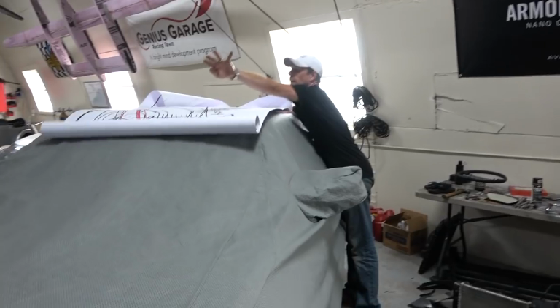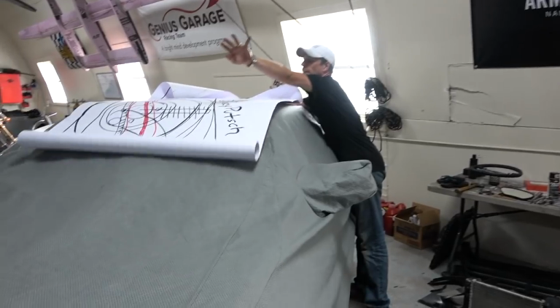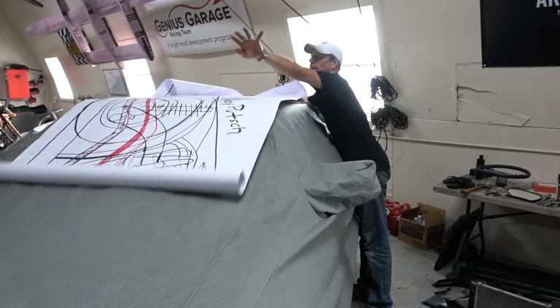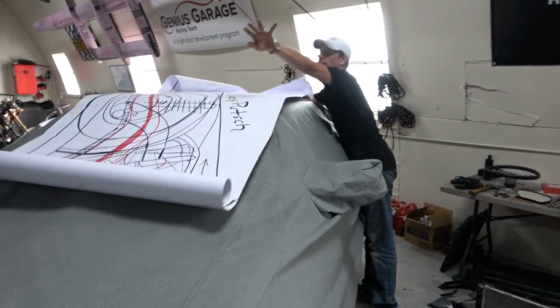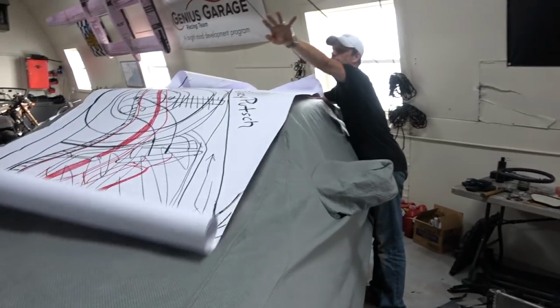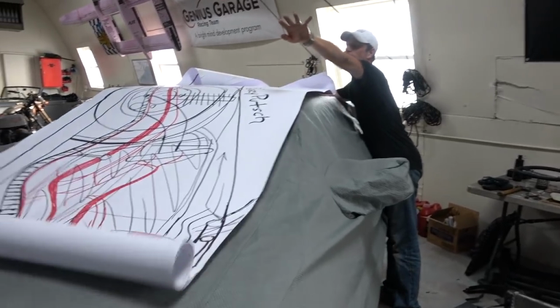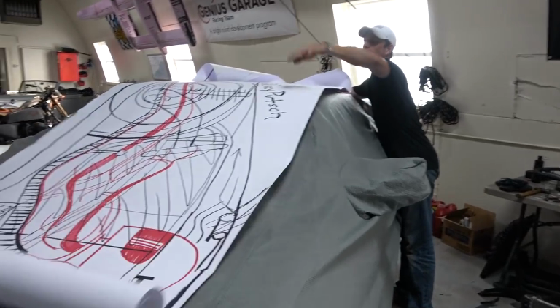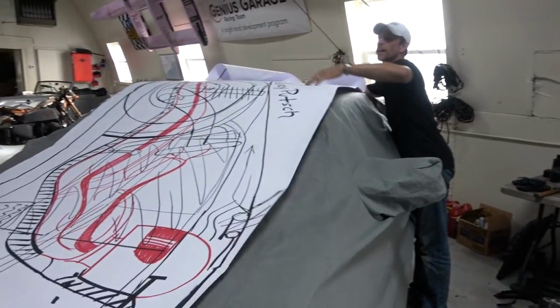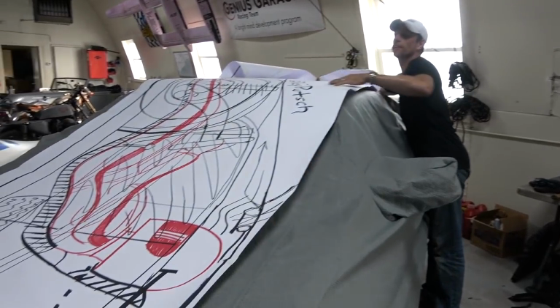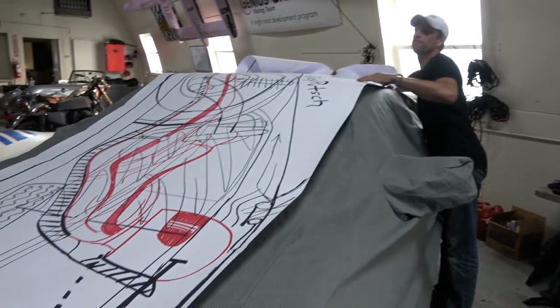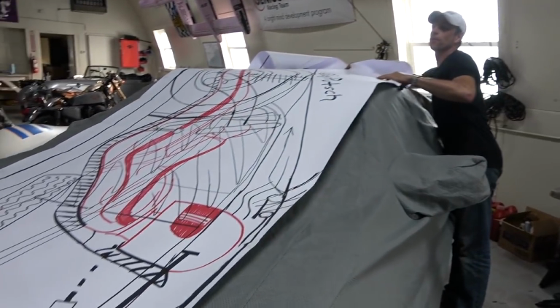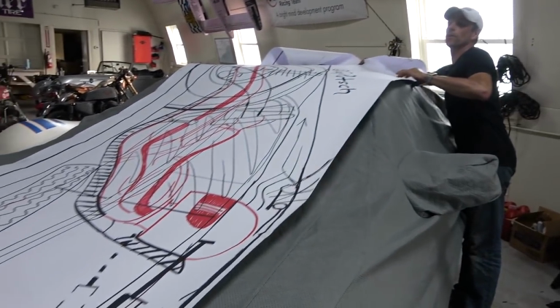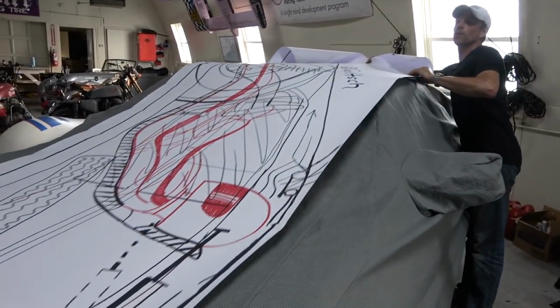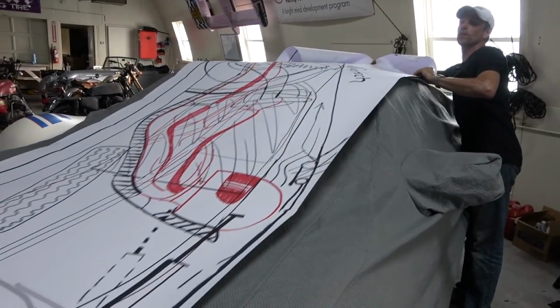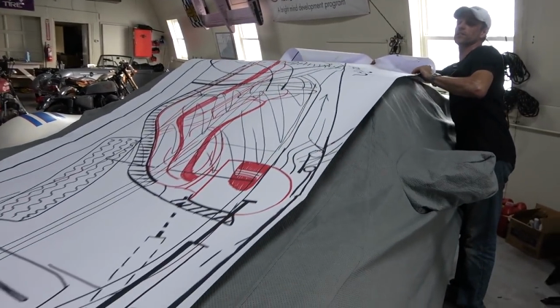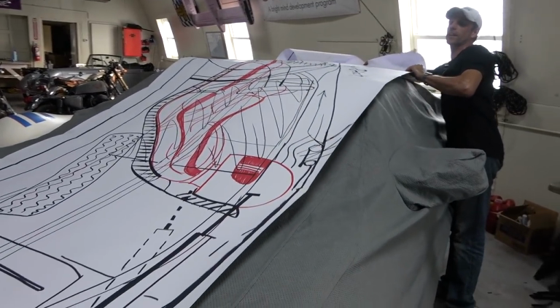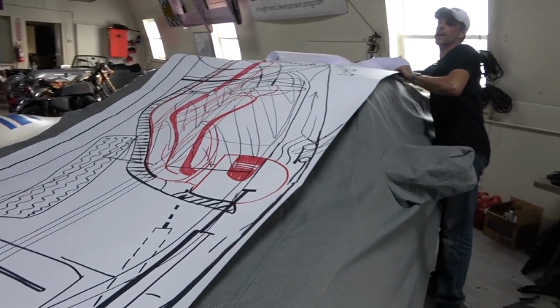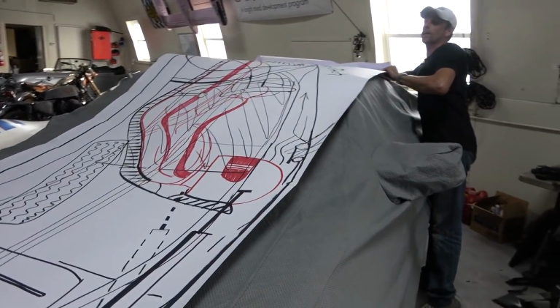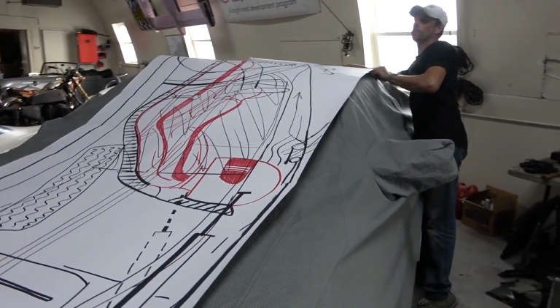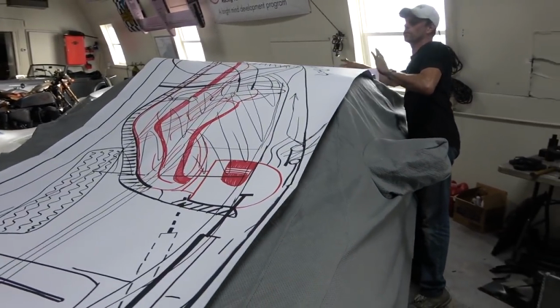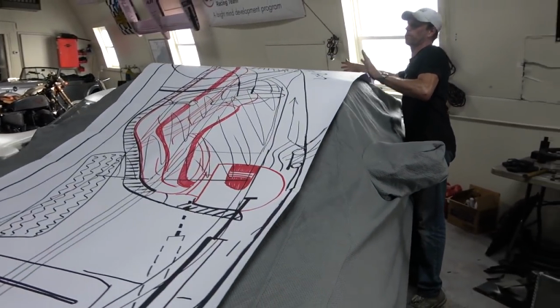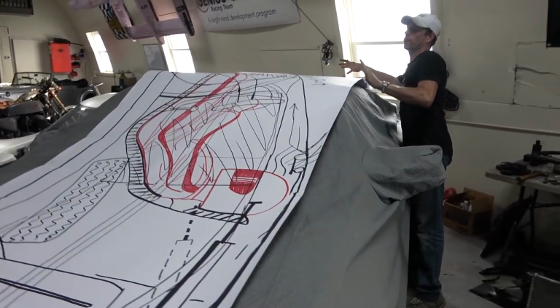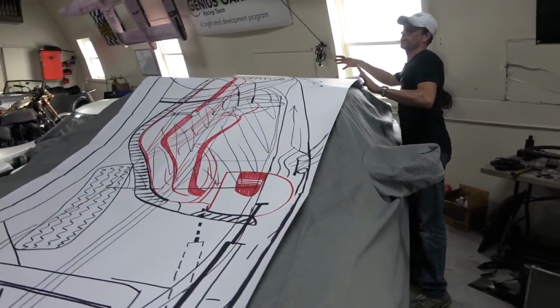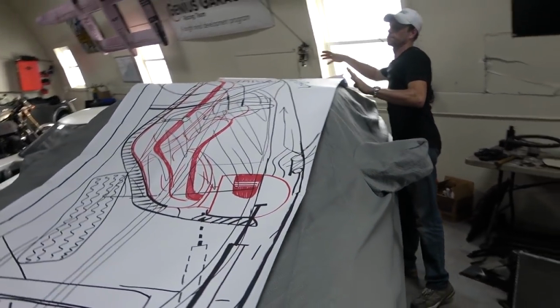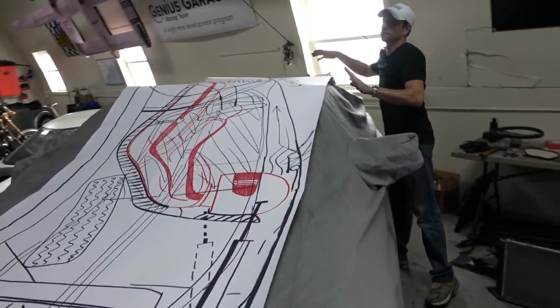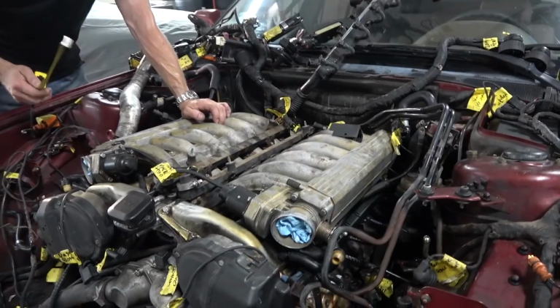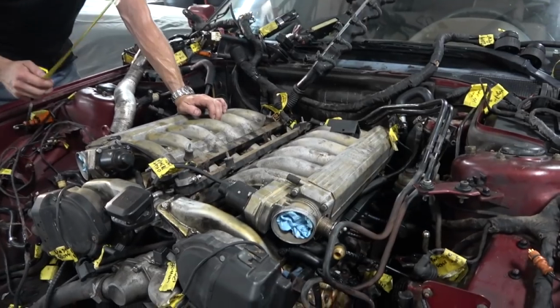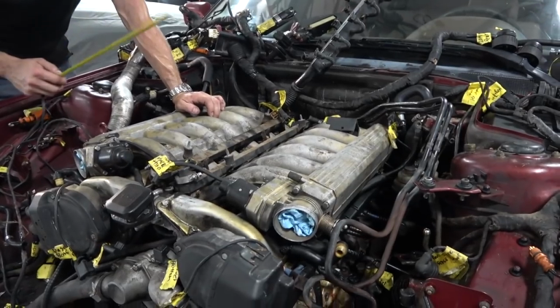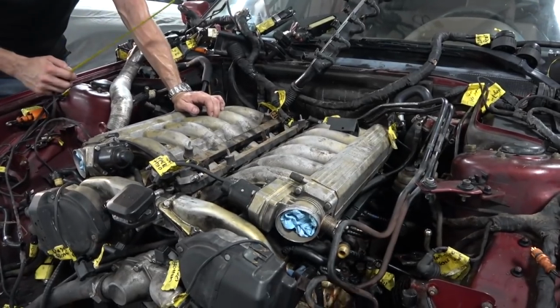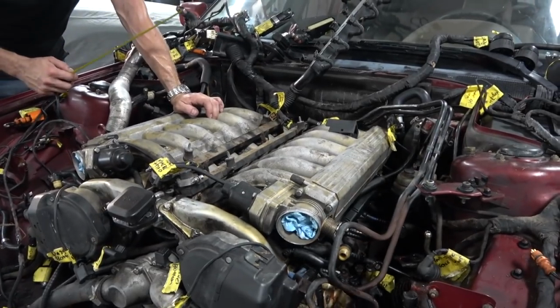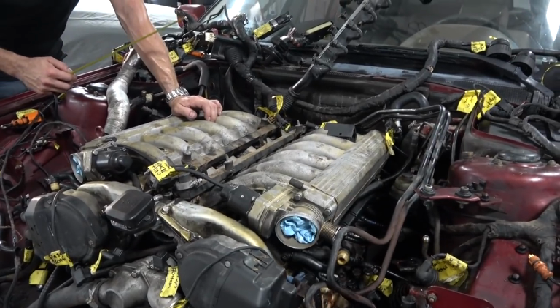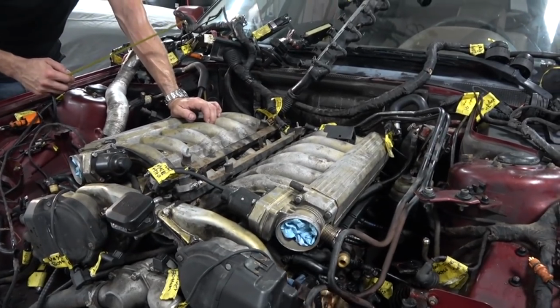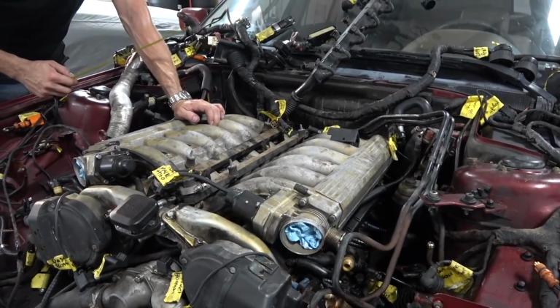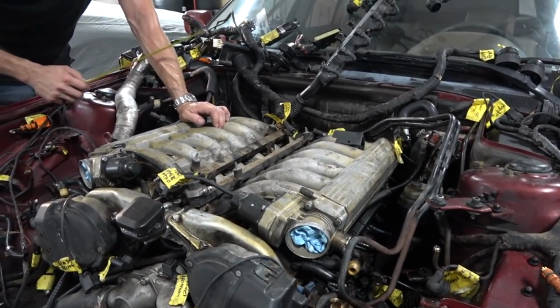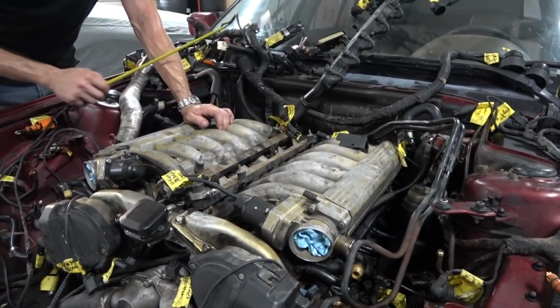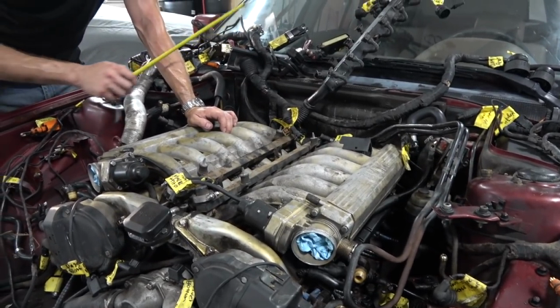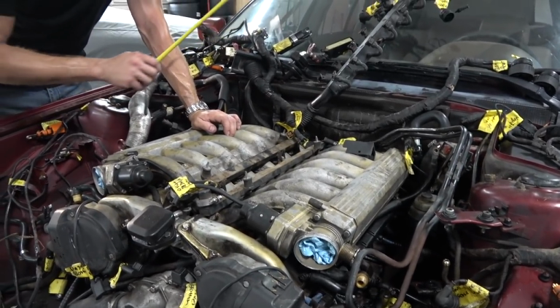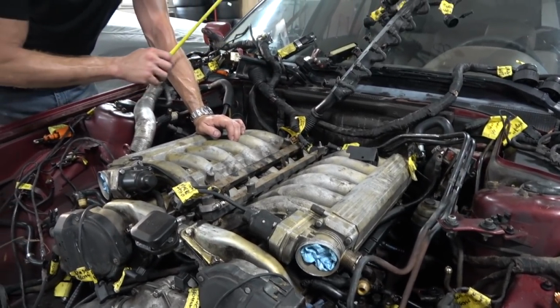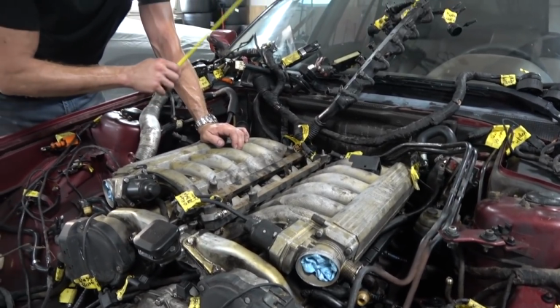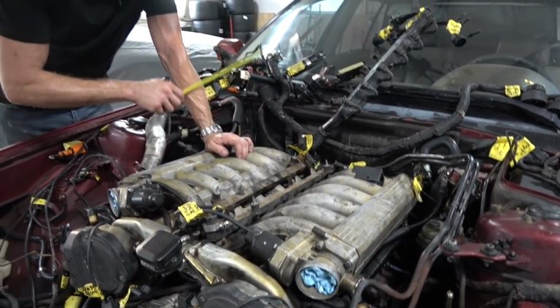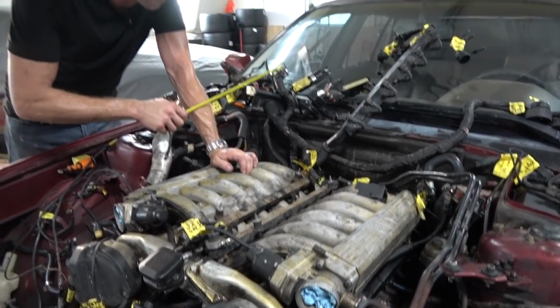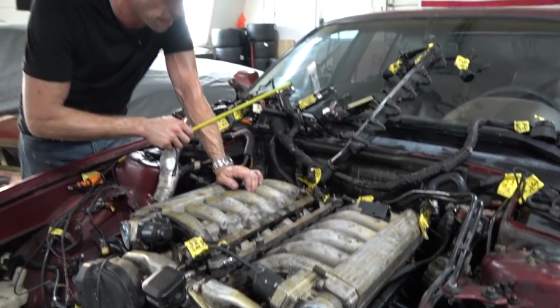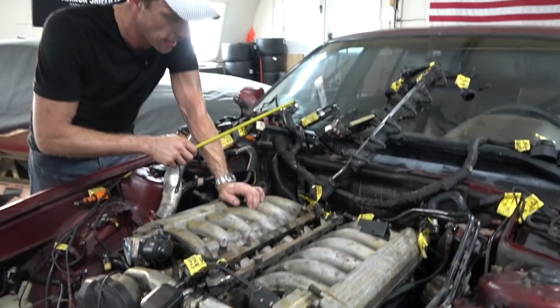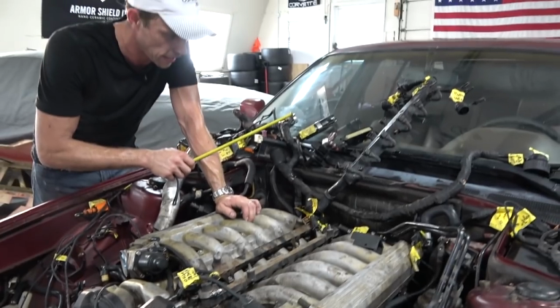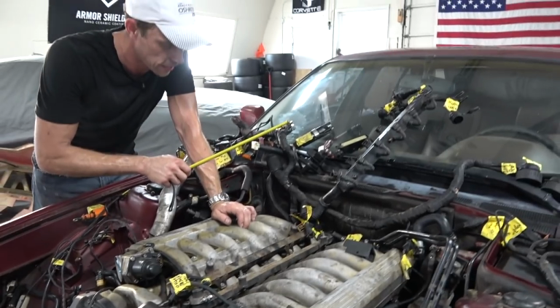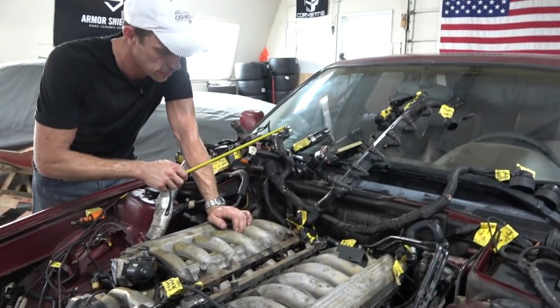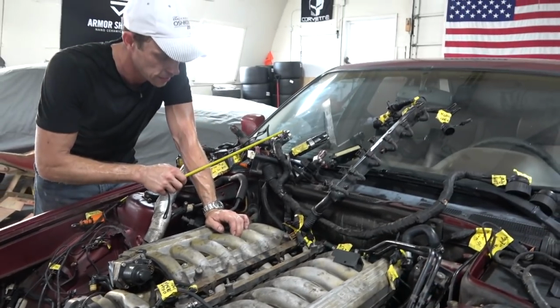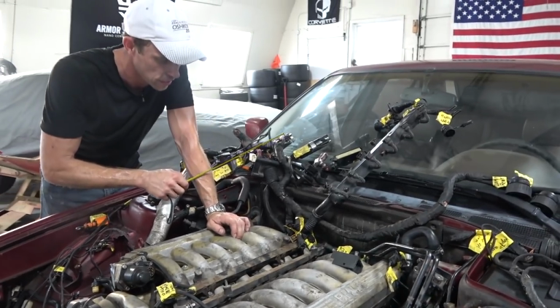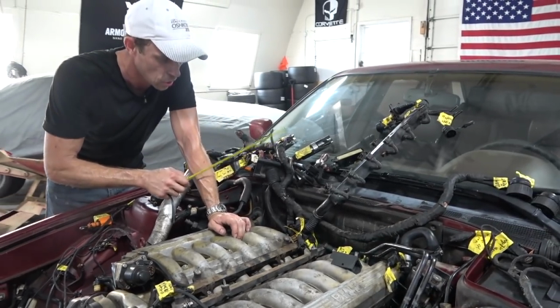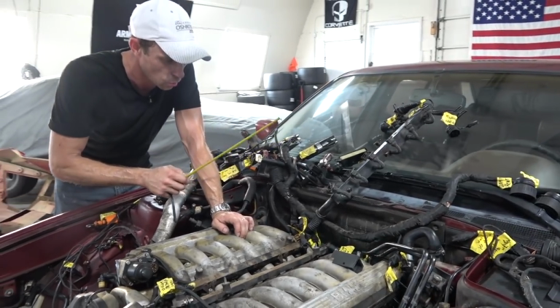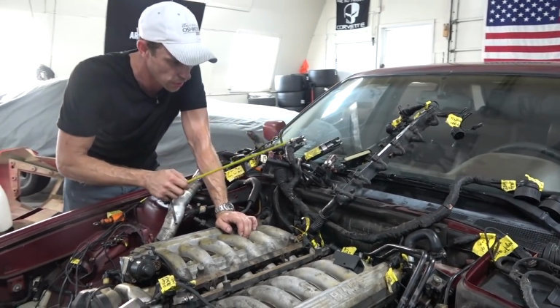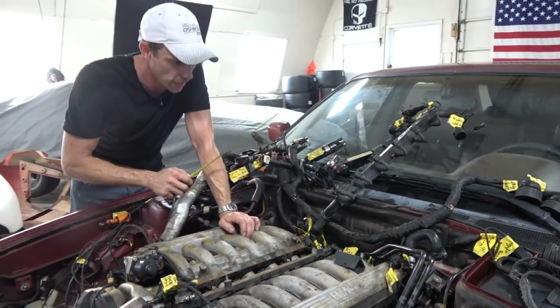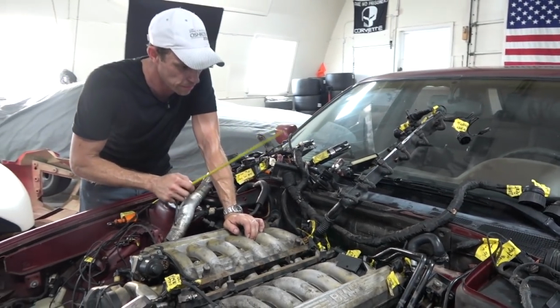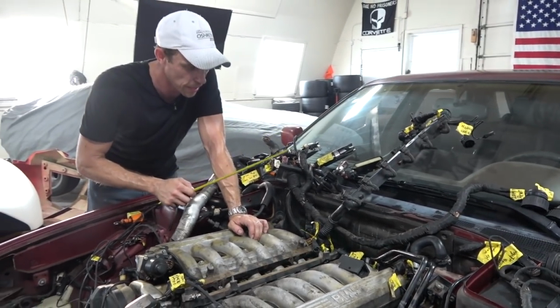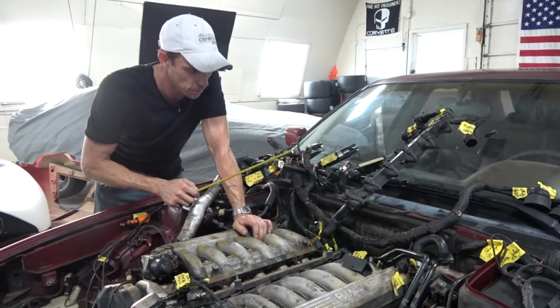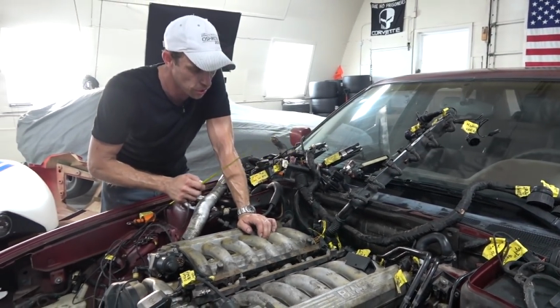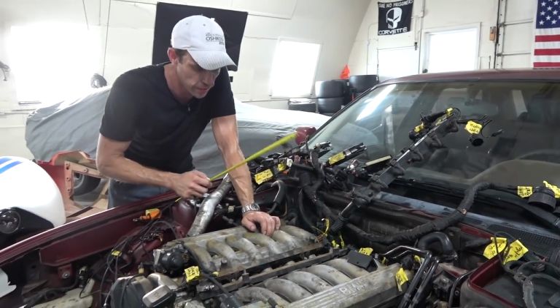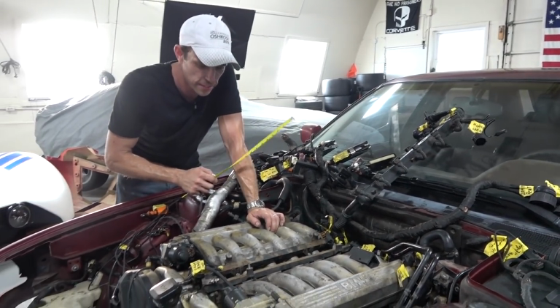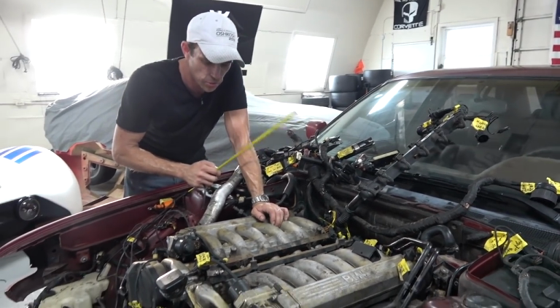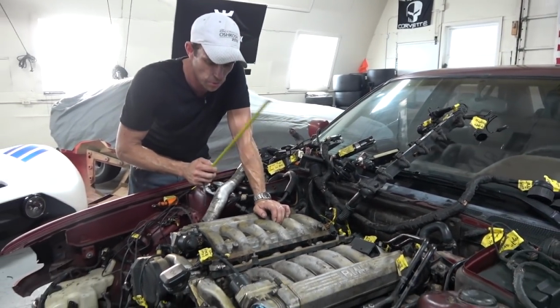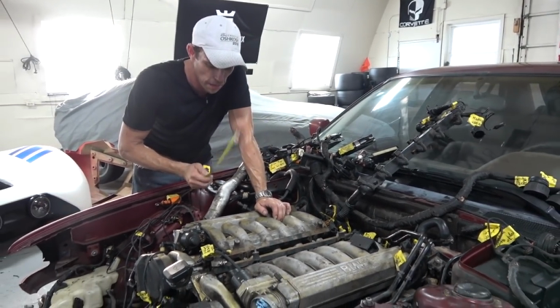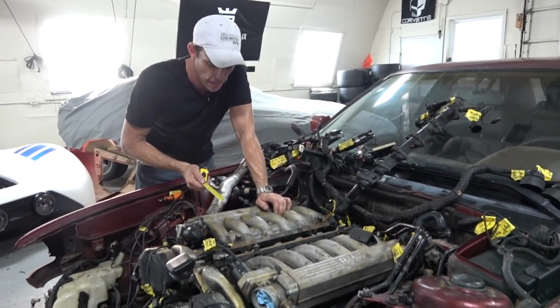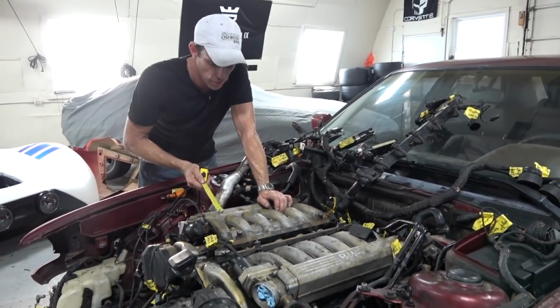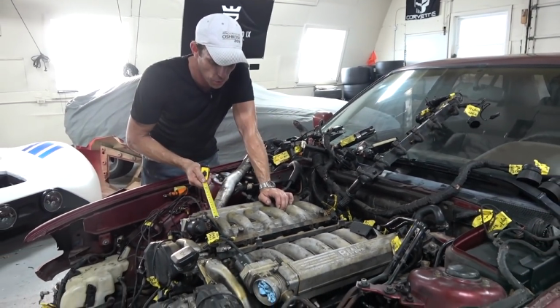This is a full-scale blueprint. Then I started to get concerned because it's an automatic. Will I be able to hook this to a manual?